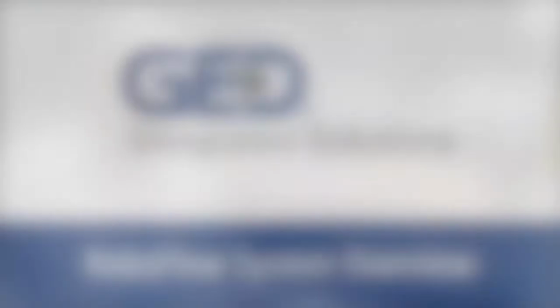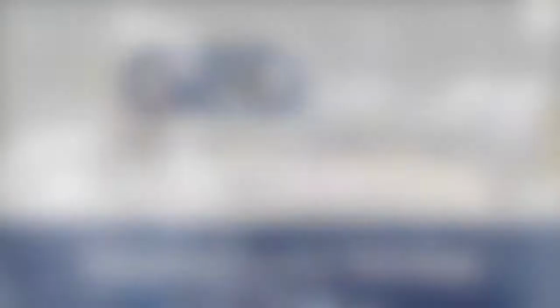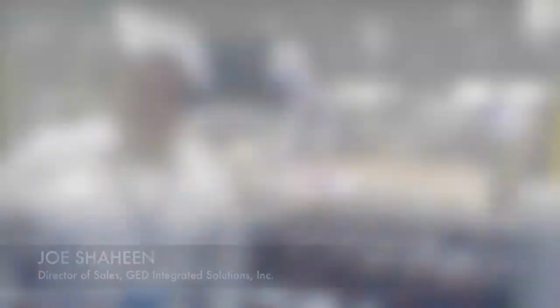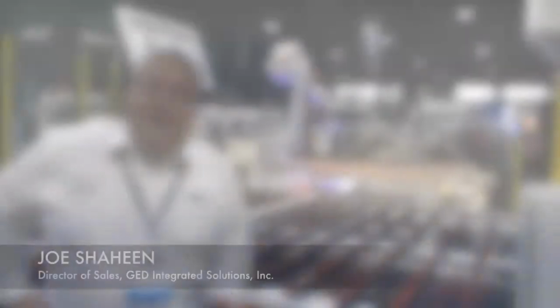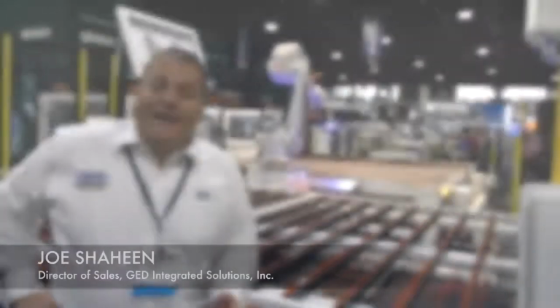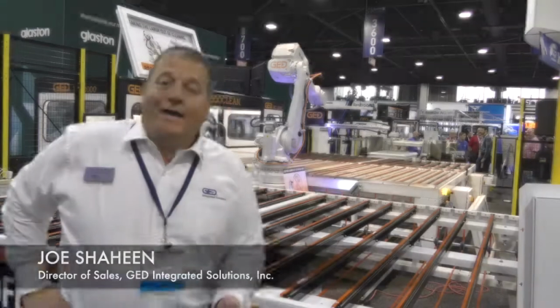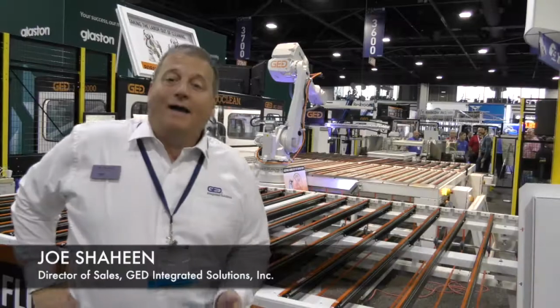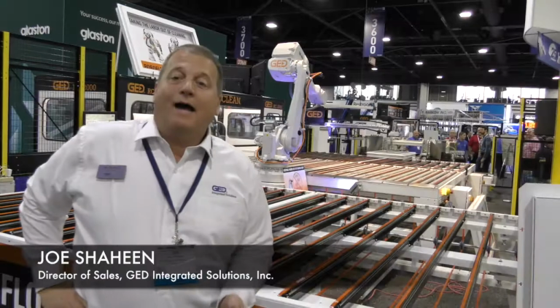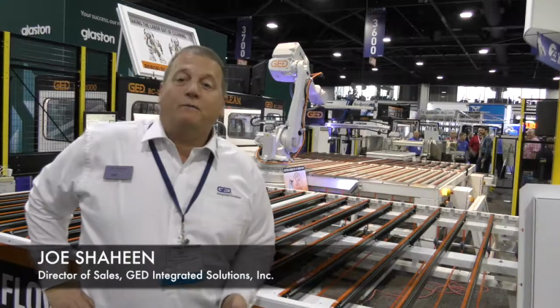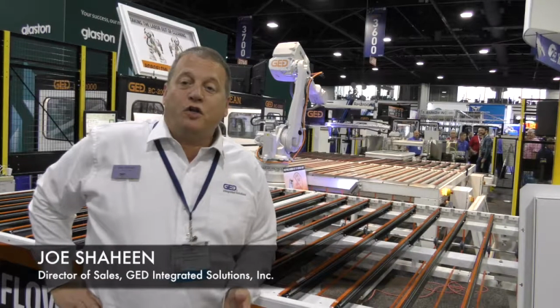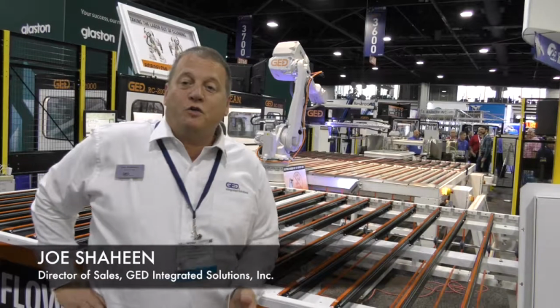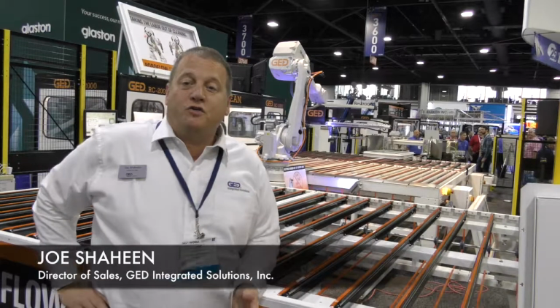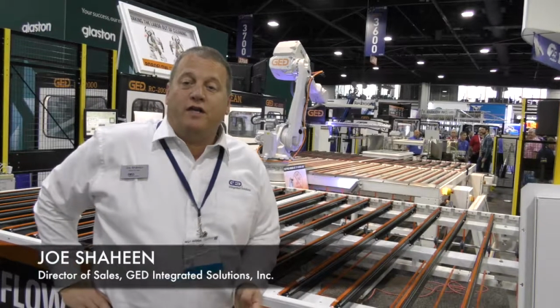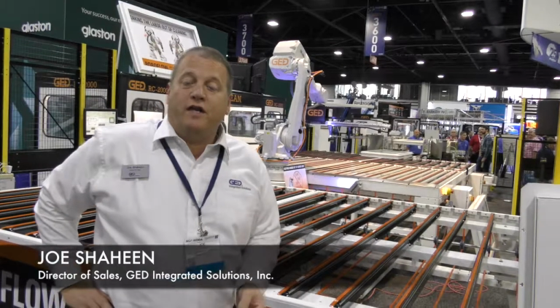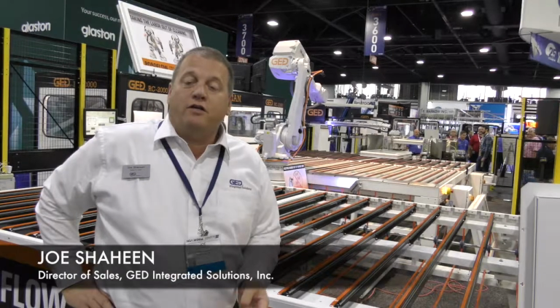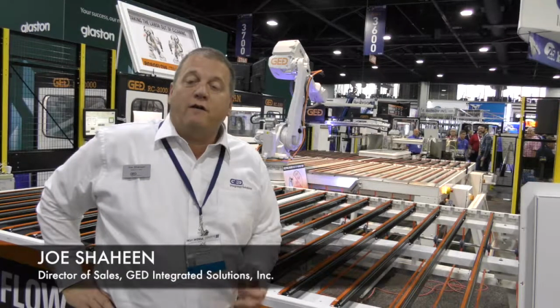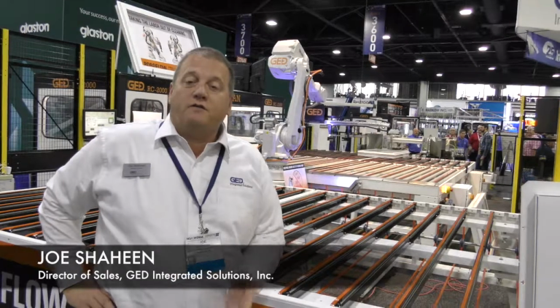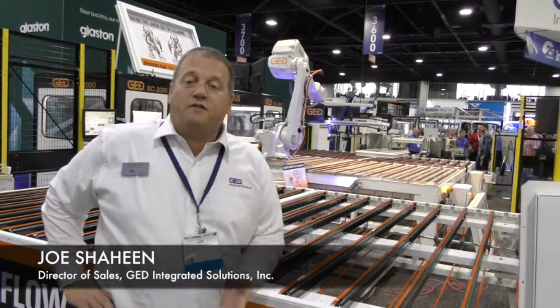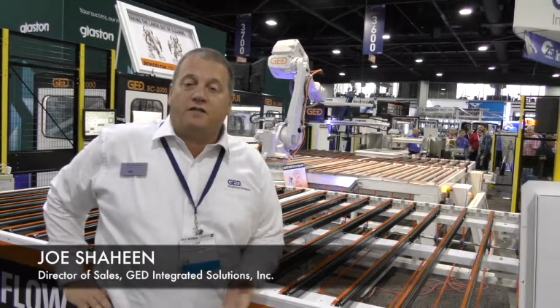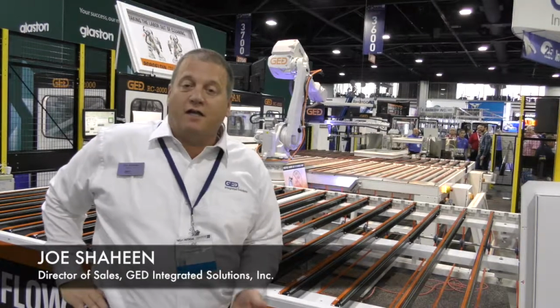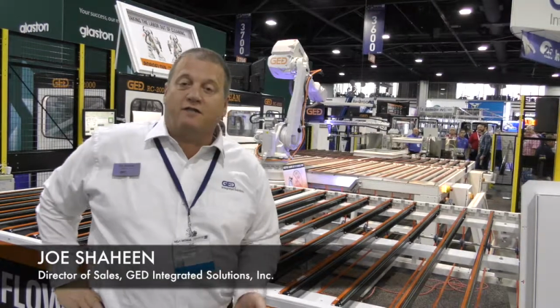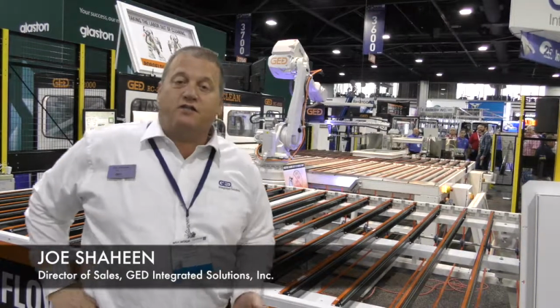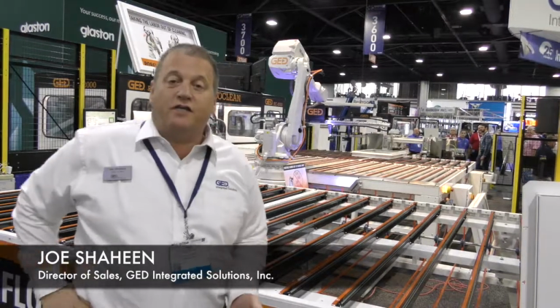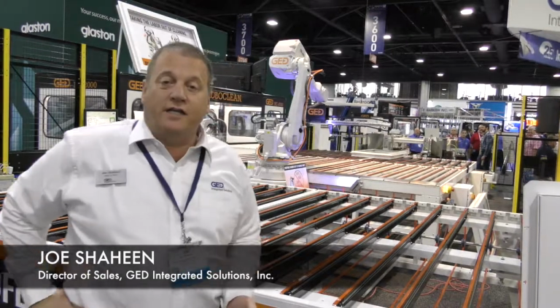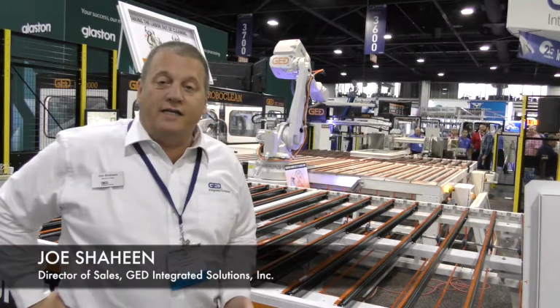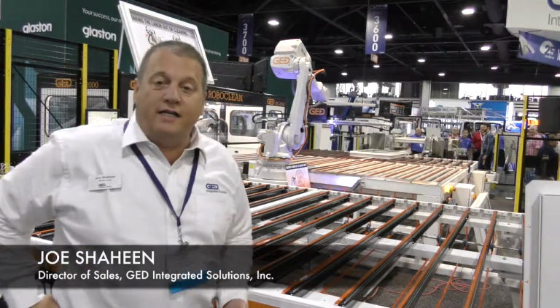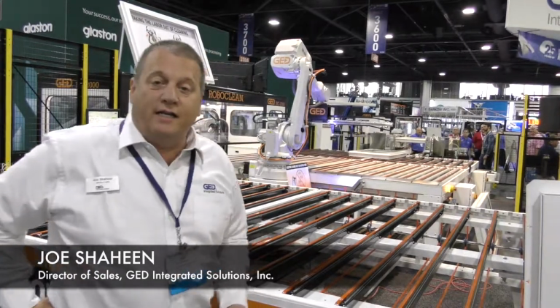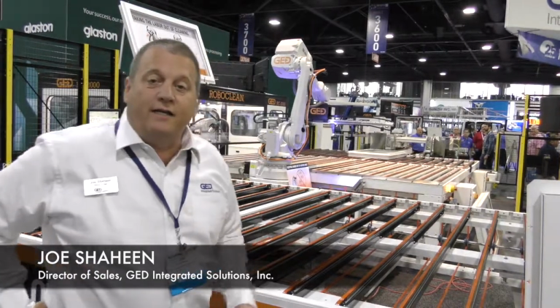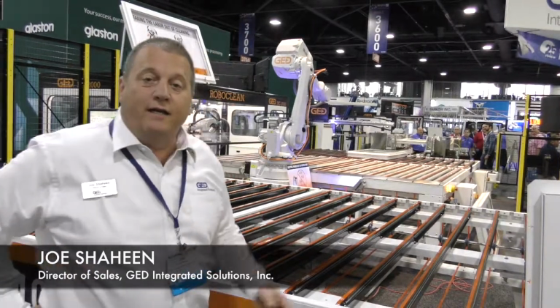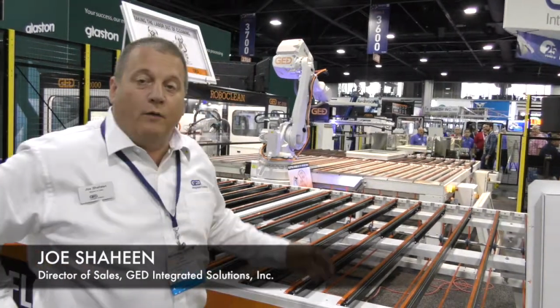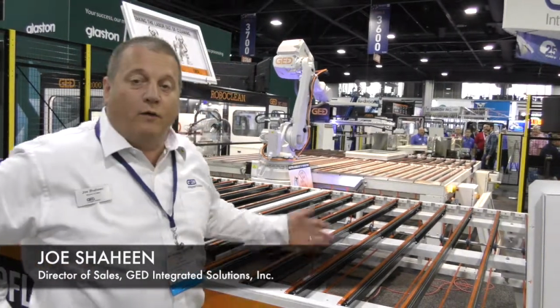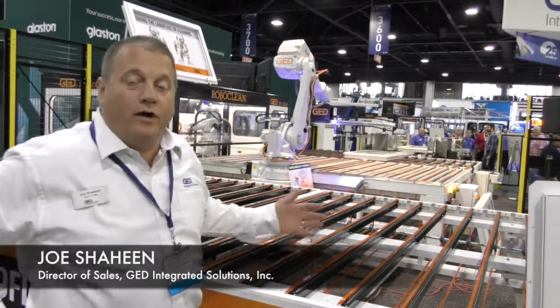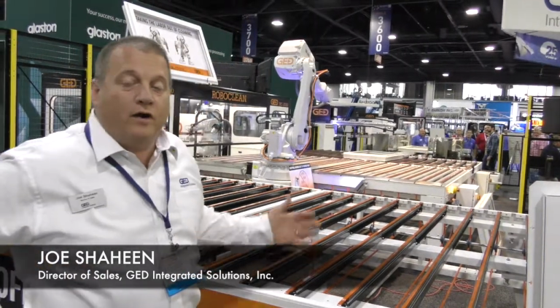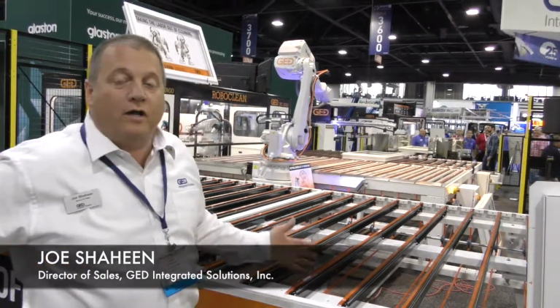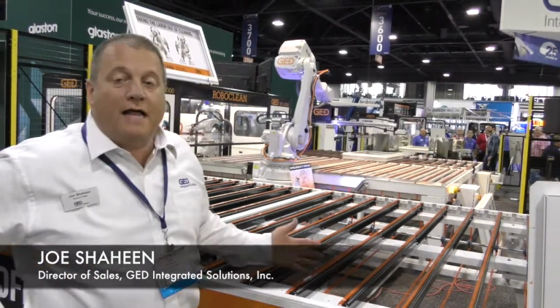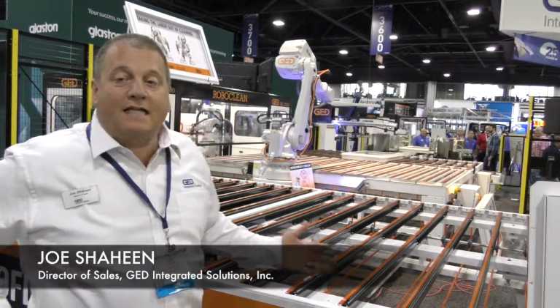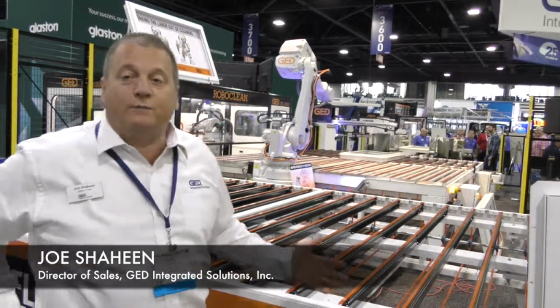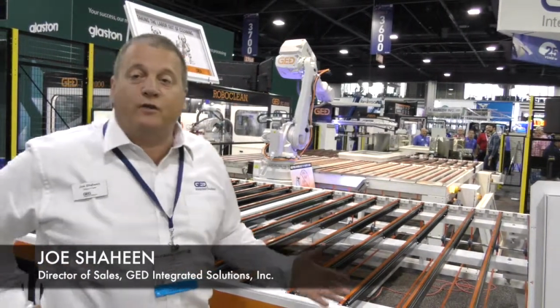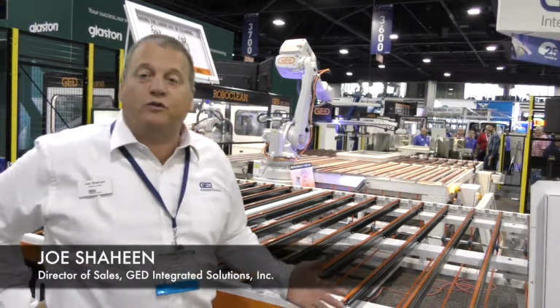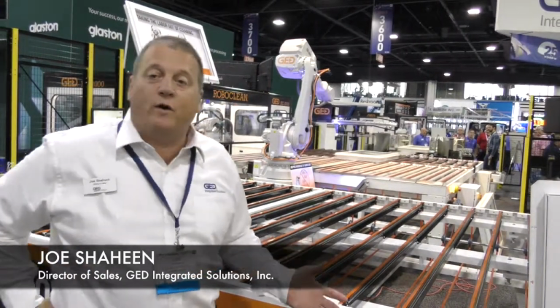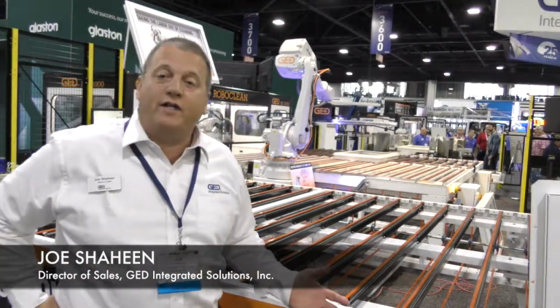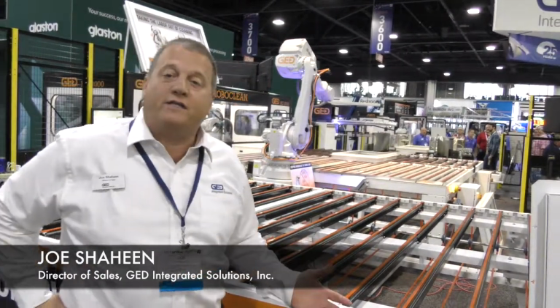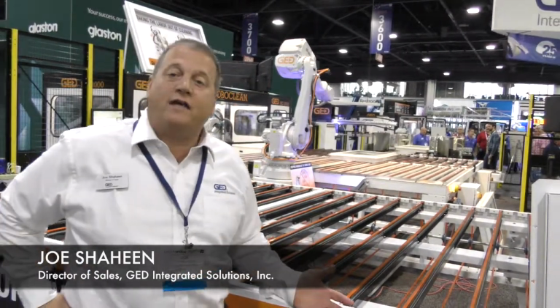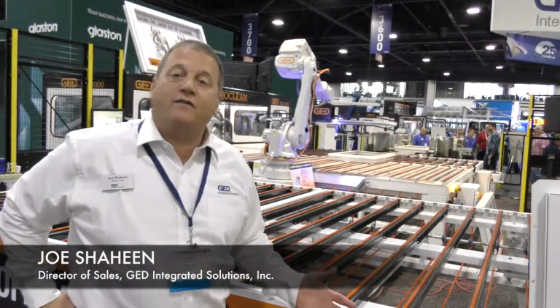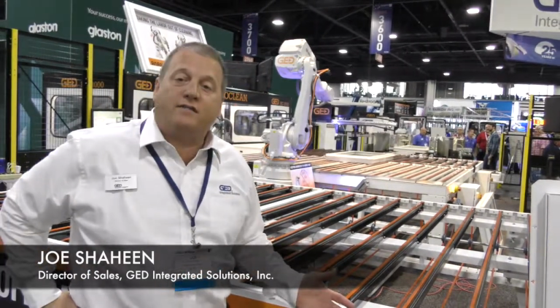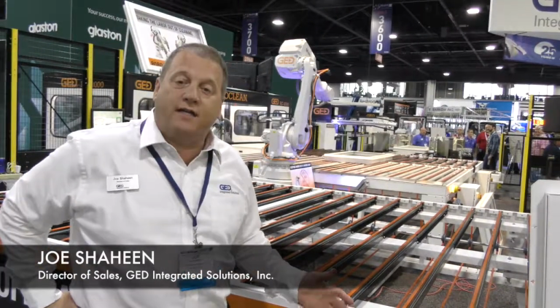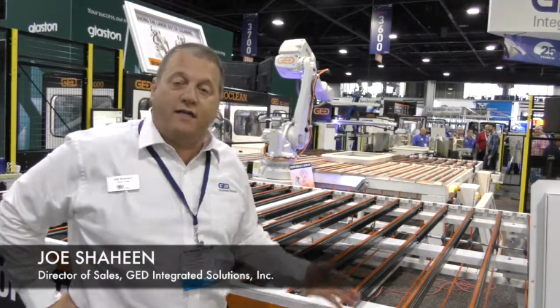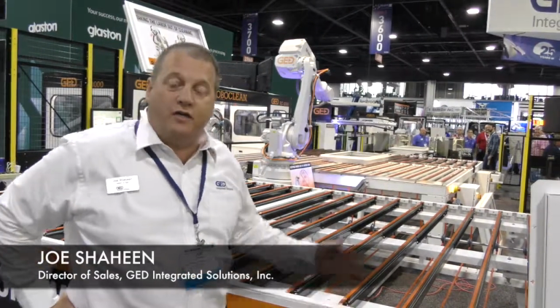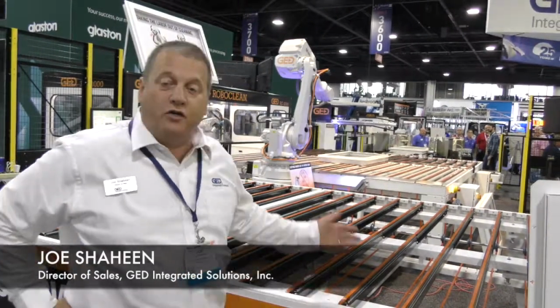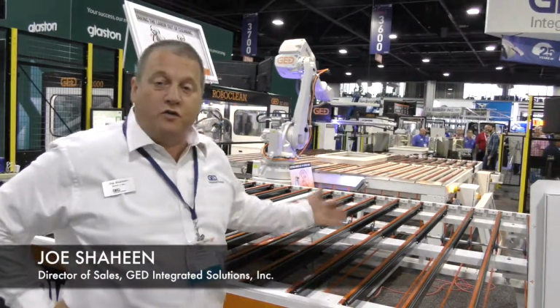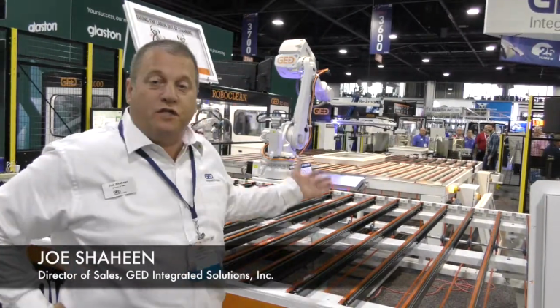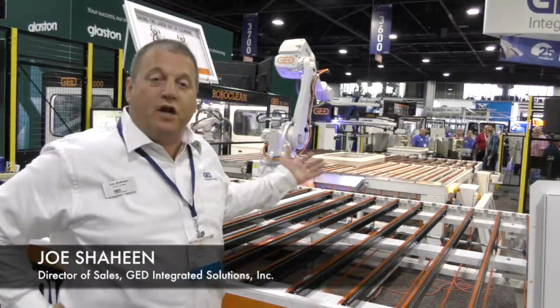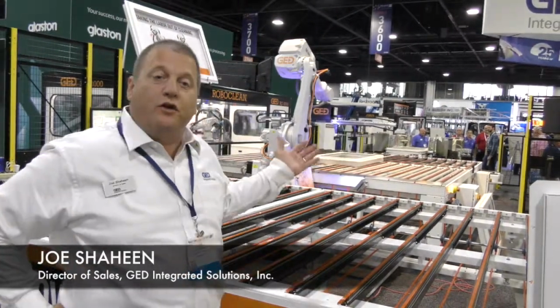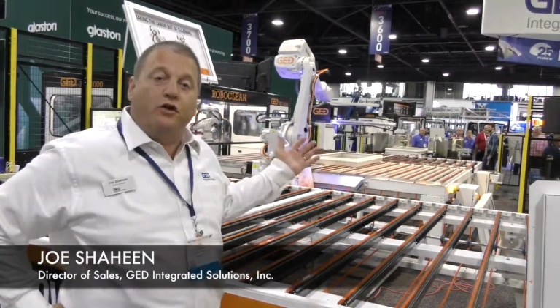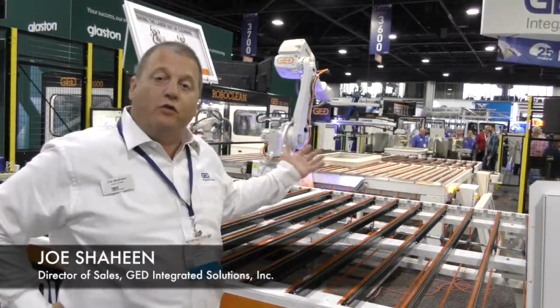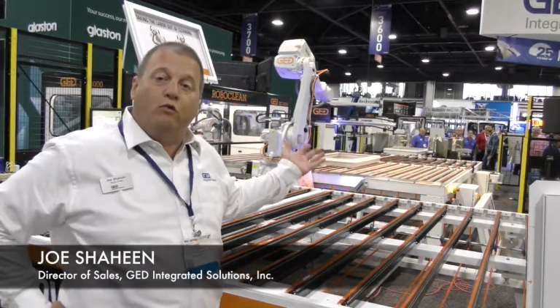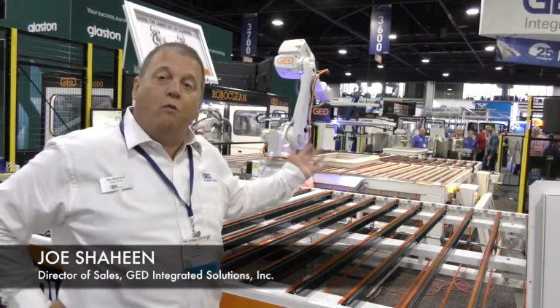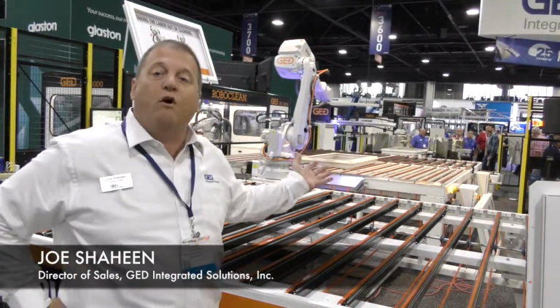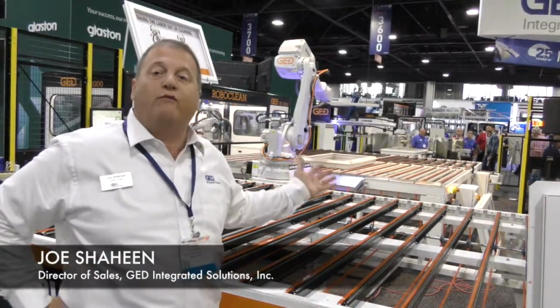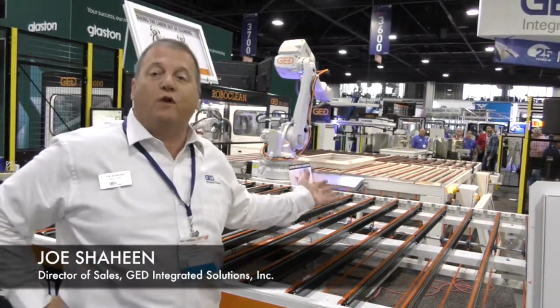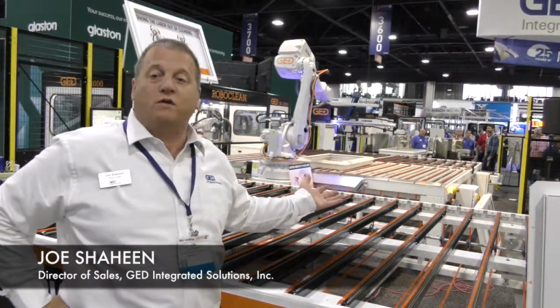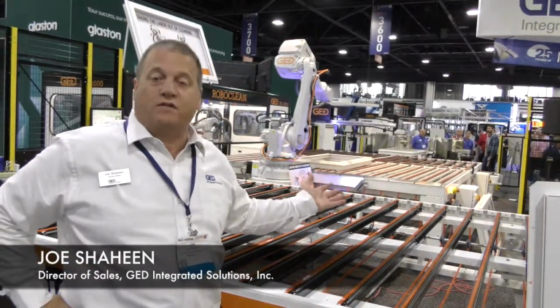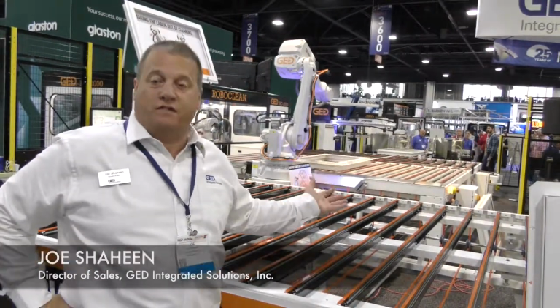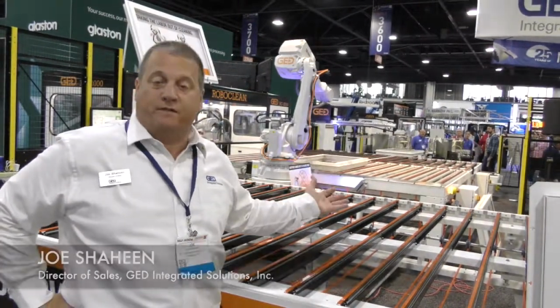Hi, I'm Joe Shaheen, Director of Sales at GED, and we're here at Glassville 2017 introducing our new Roboclo system.